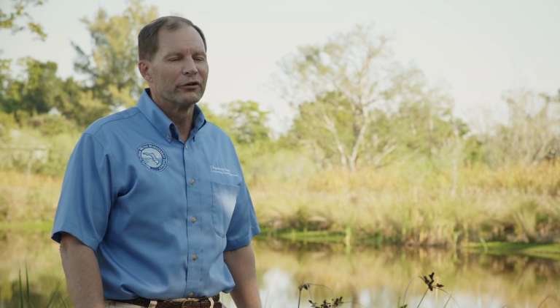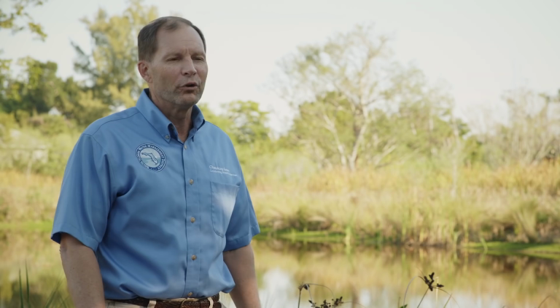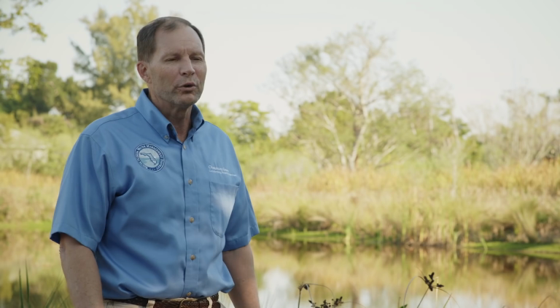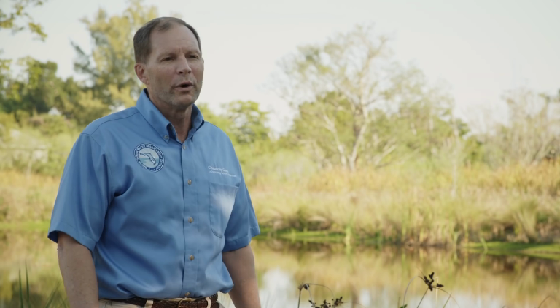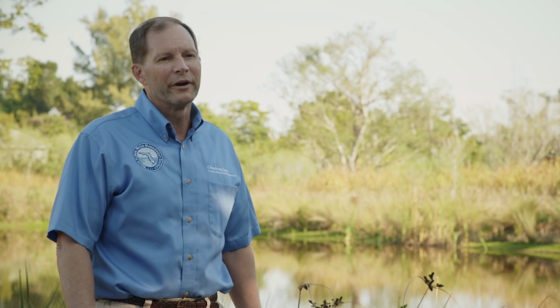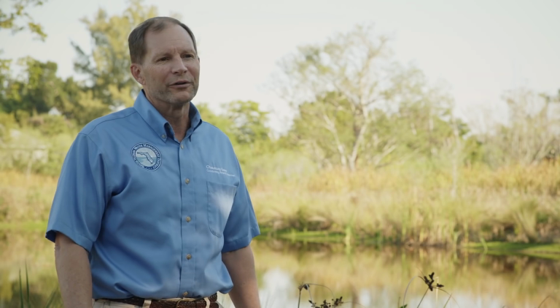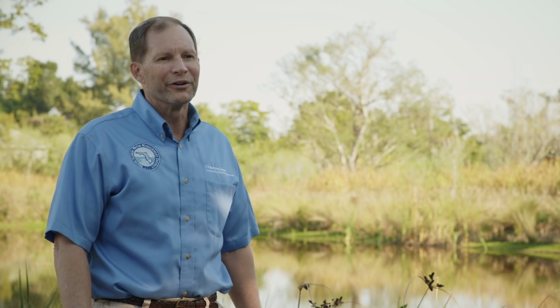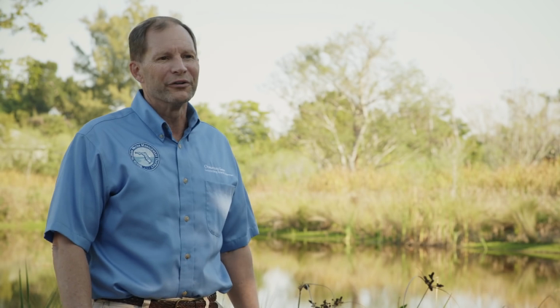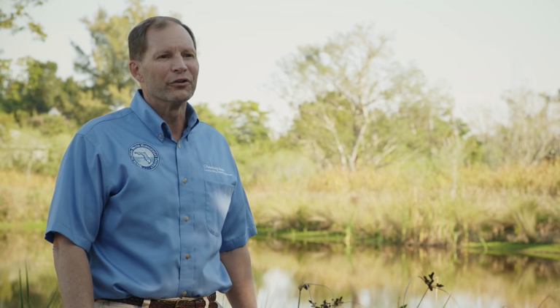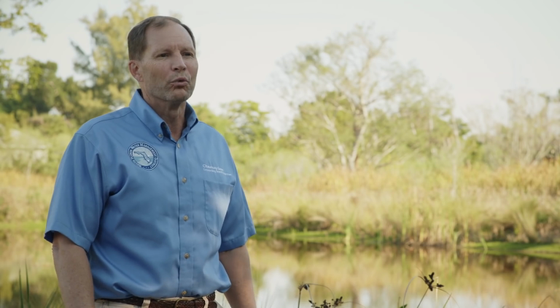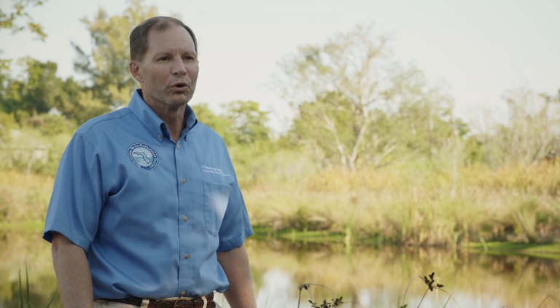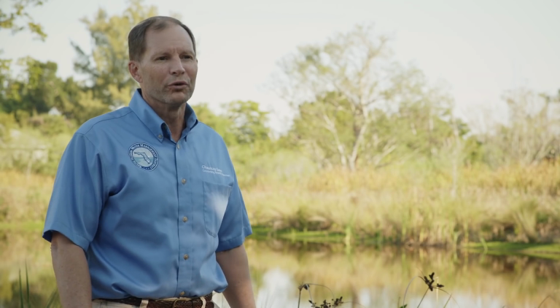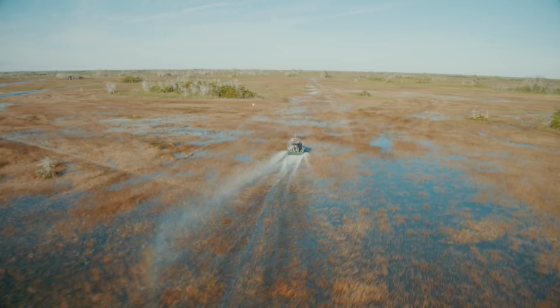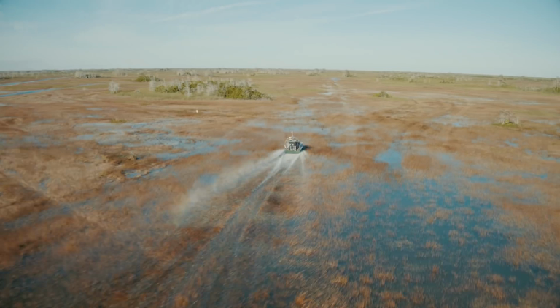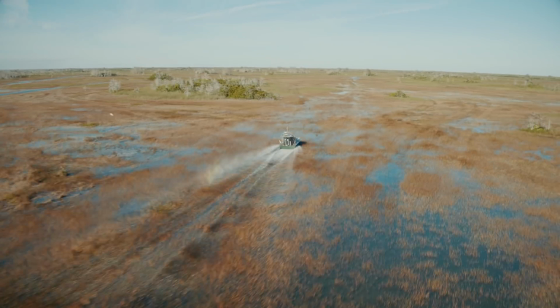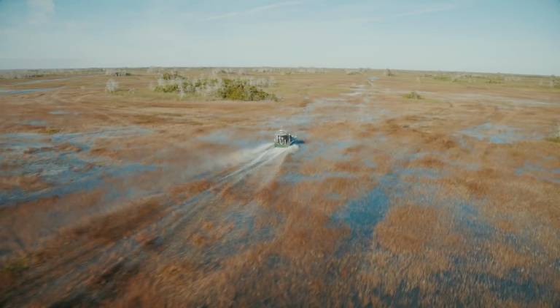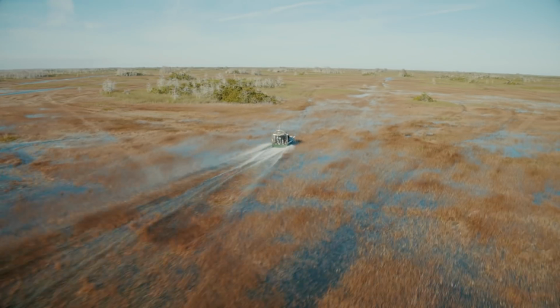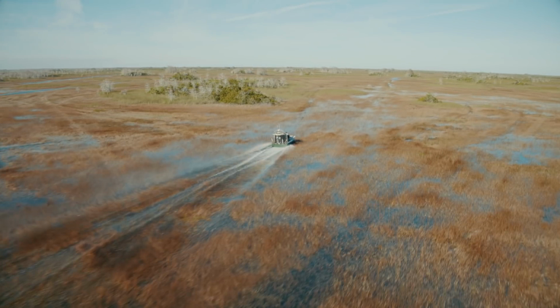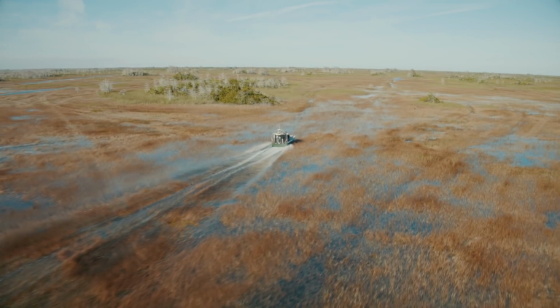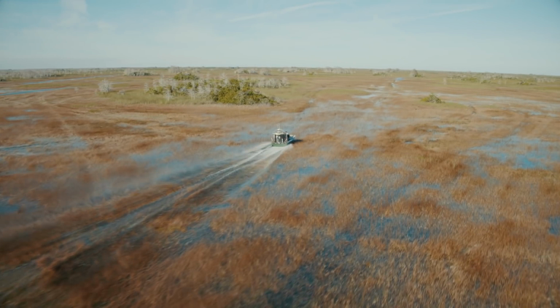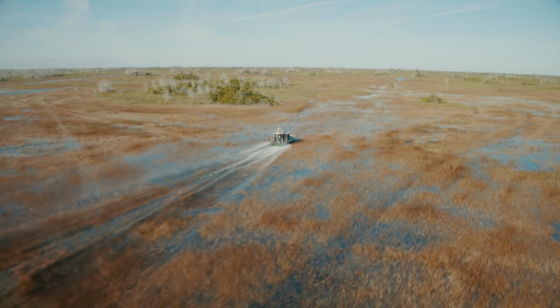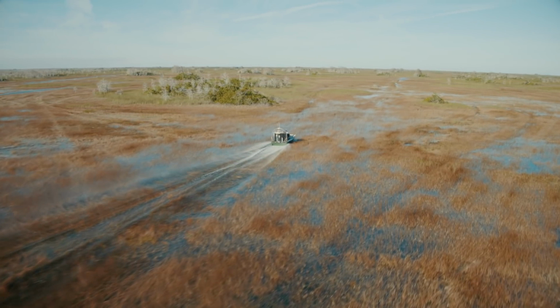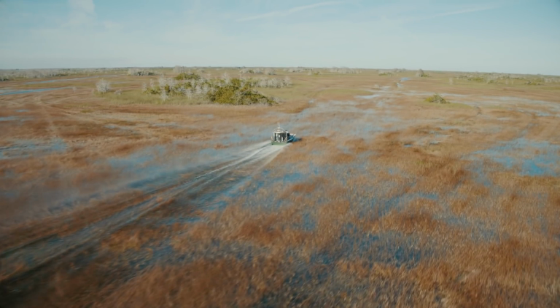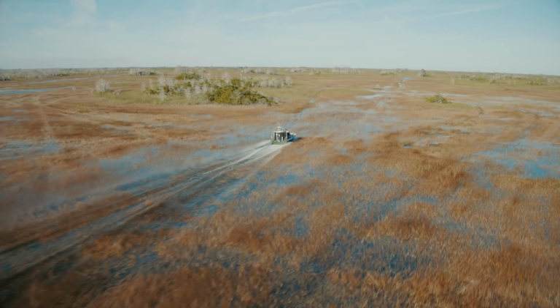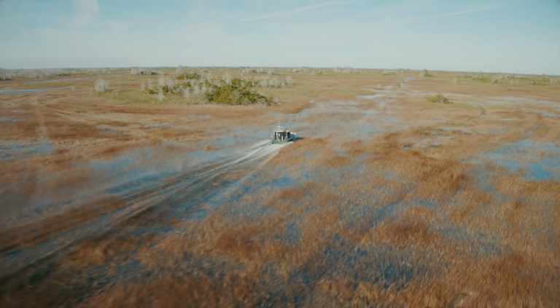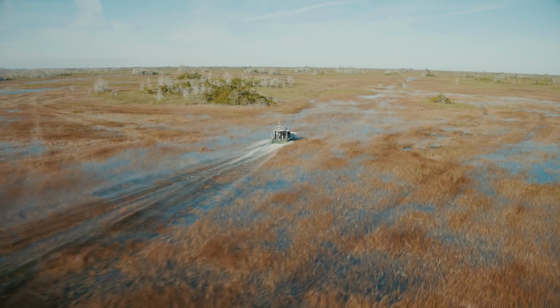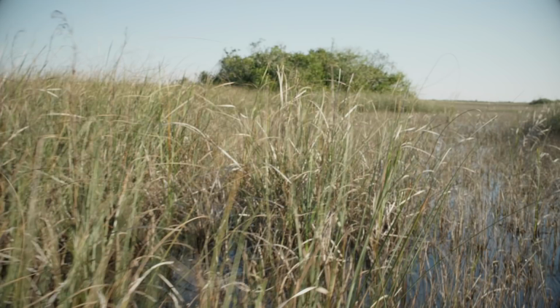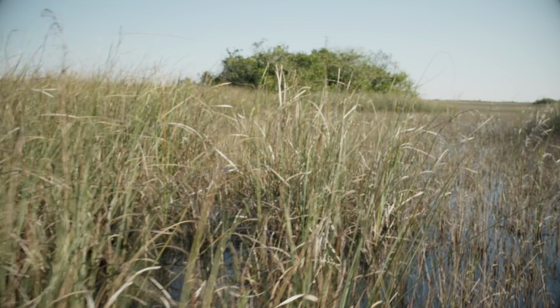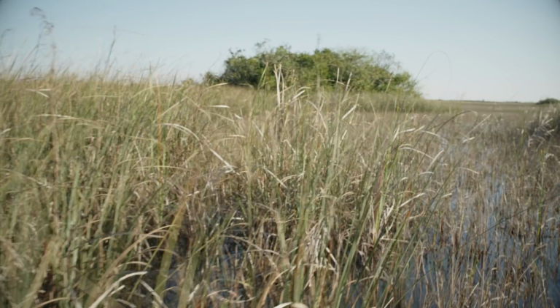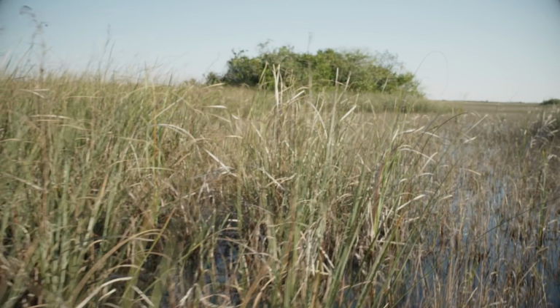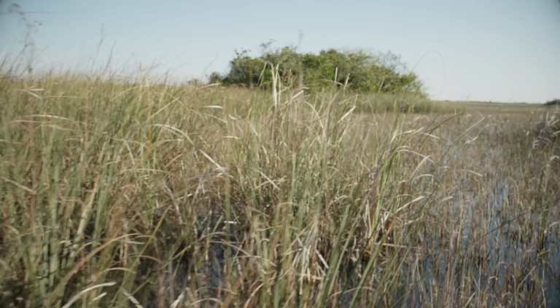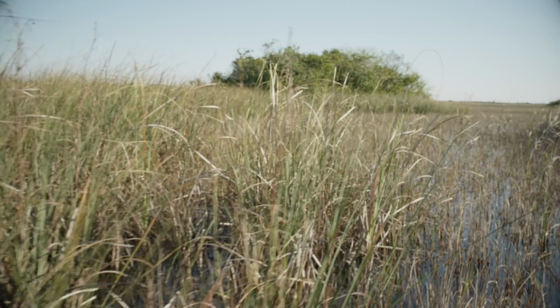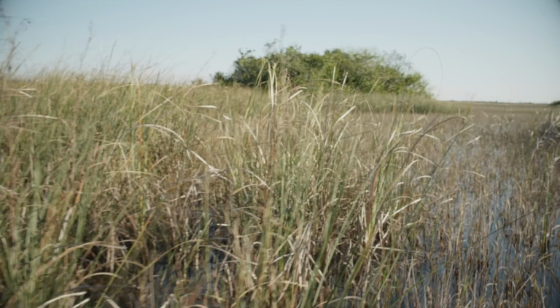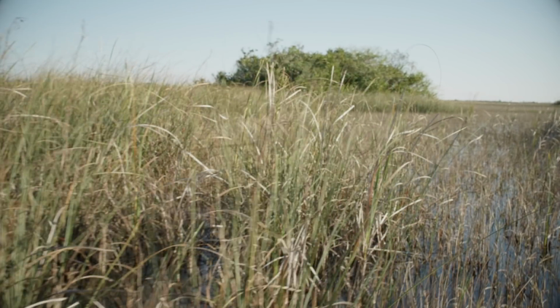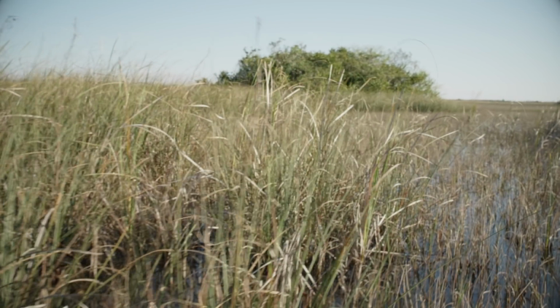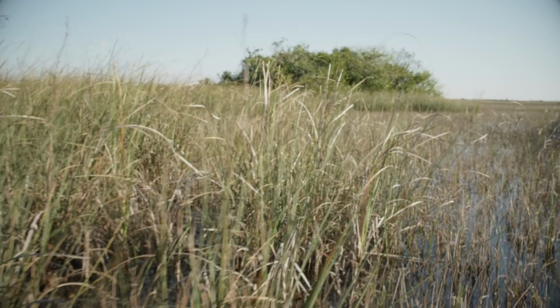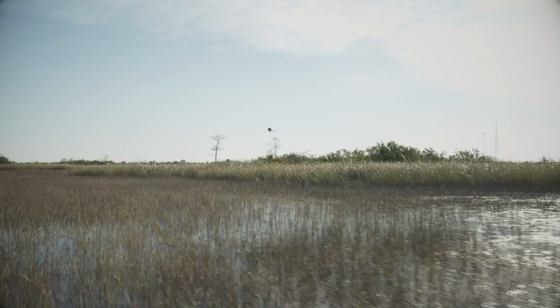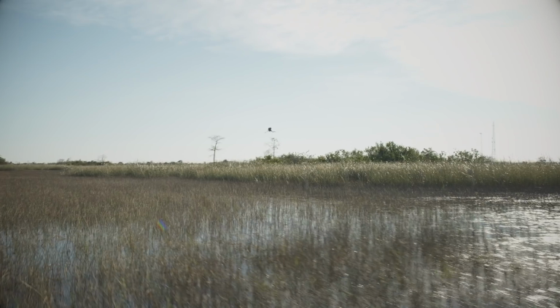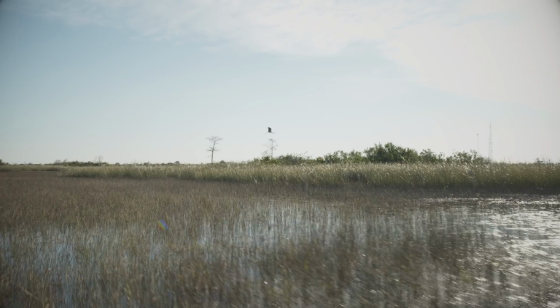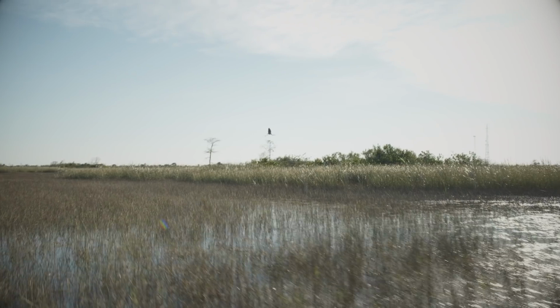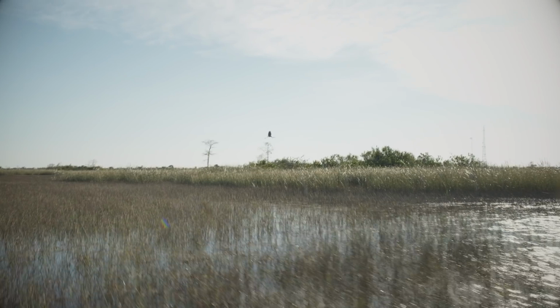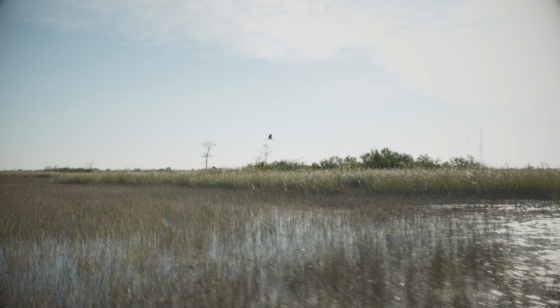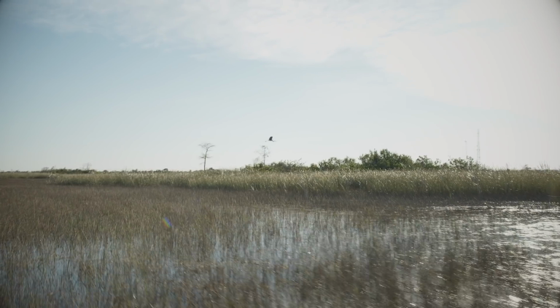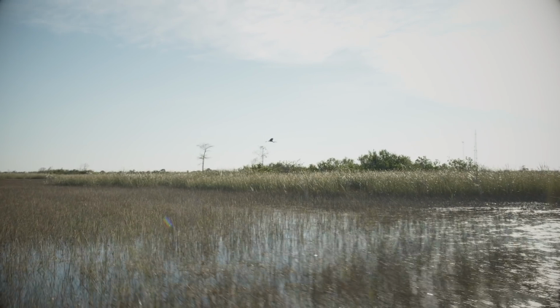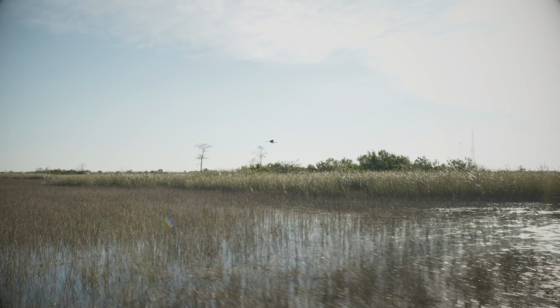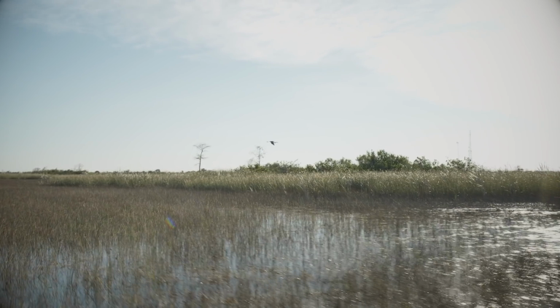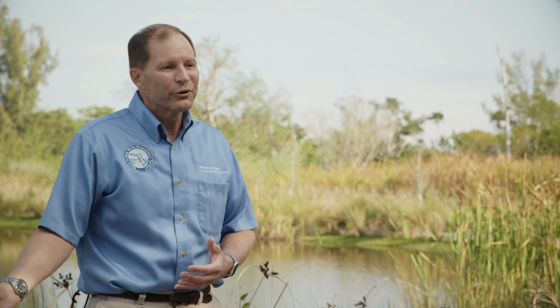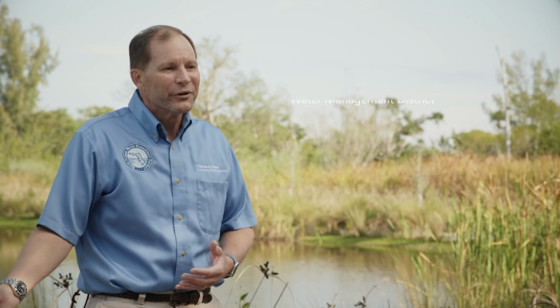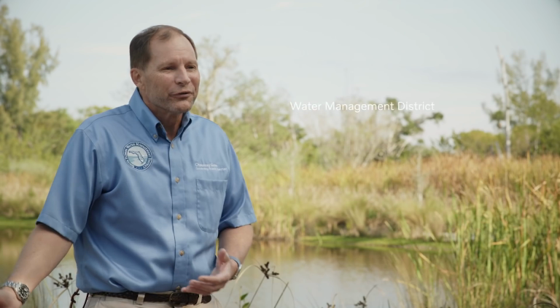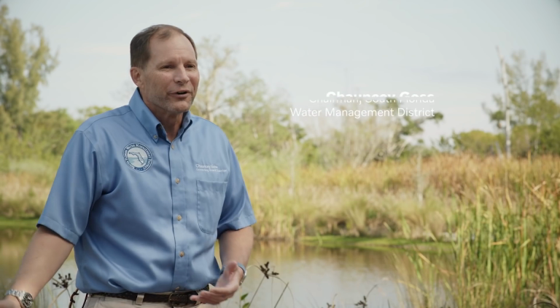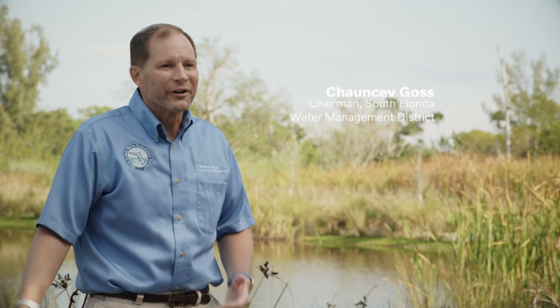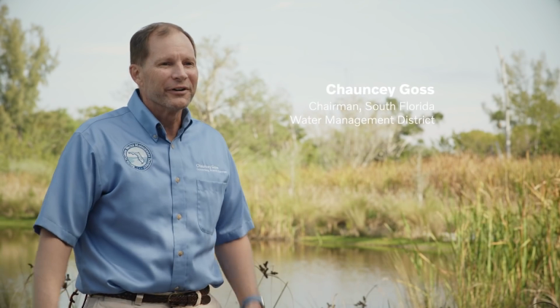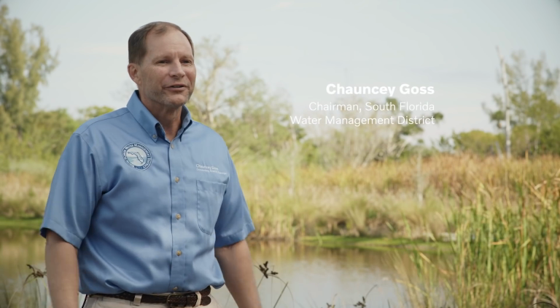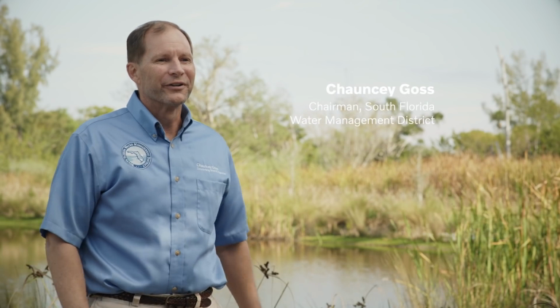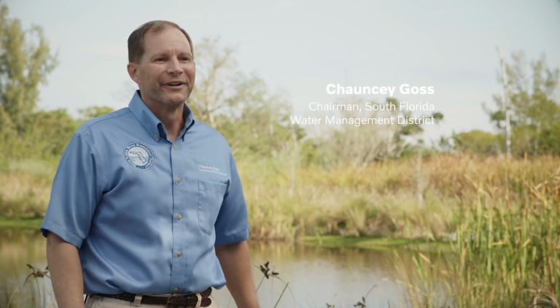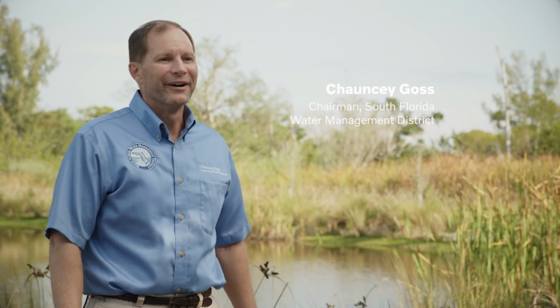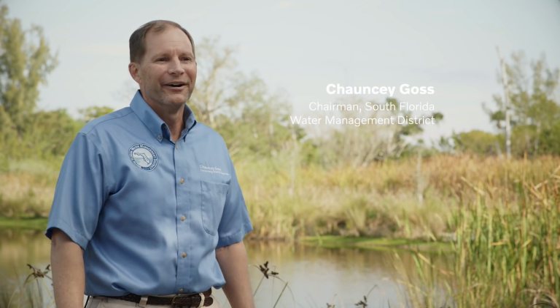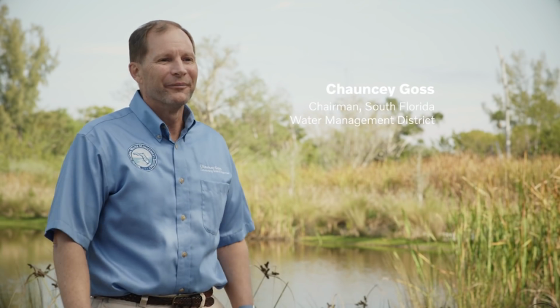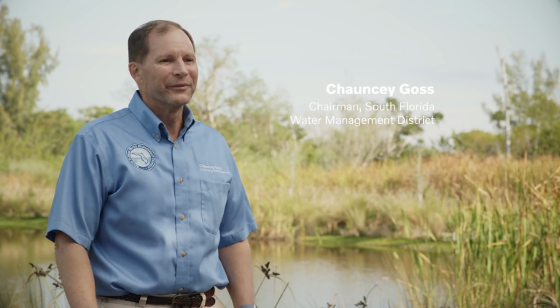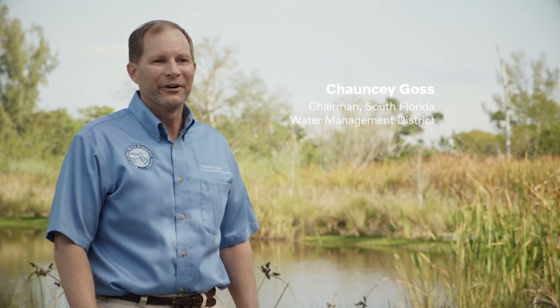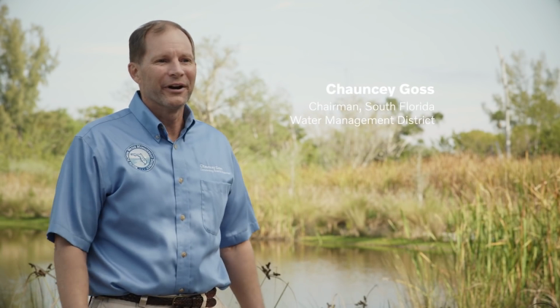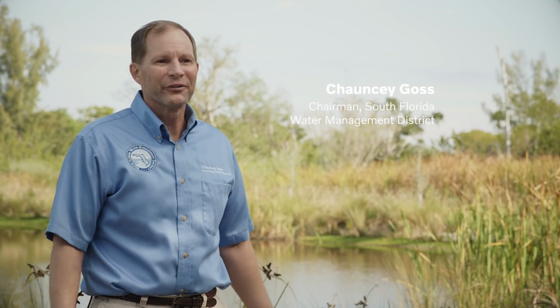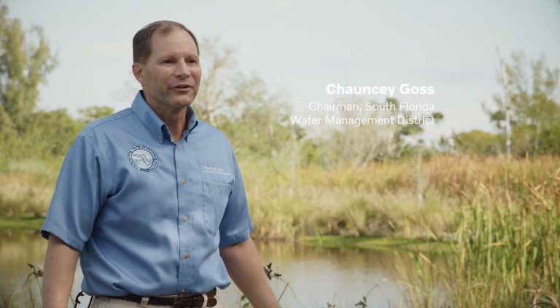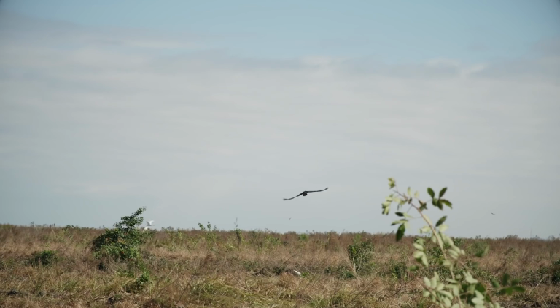There's only one Everglades in the world. We're doing this for our kids, honestly.